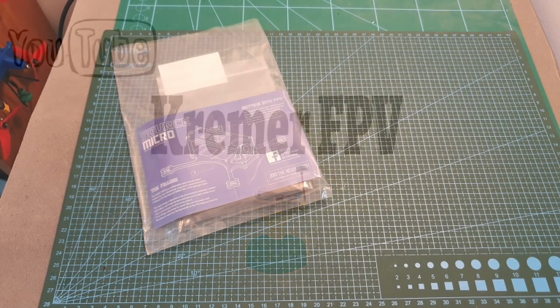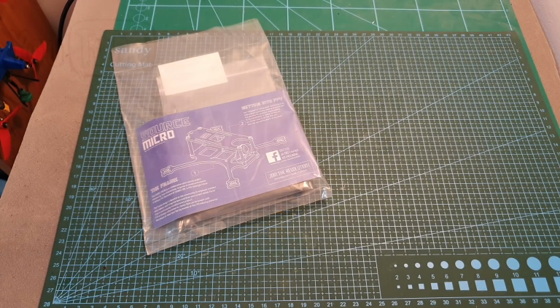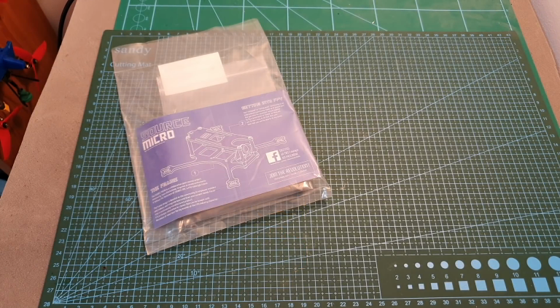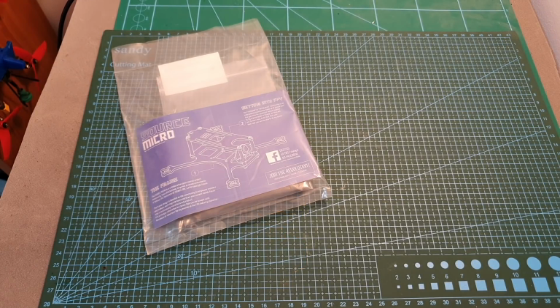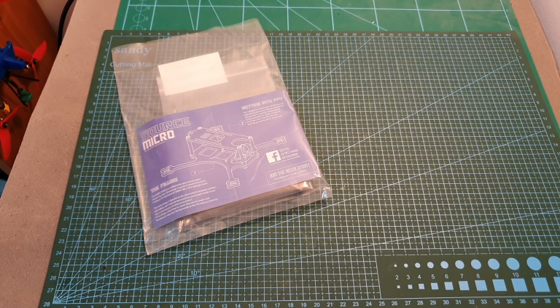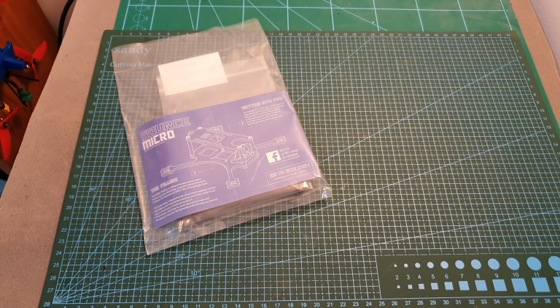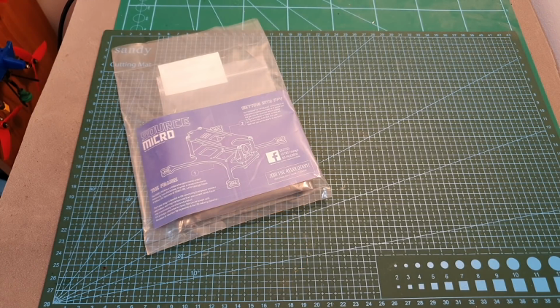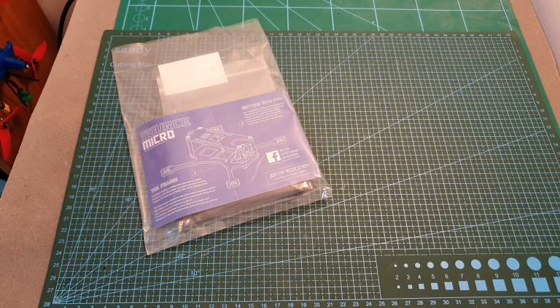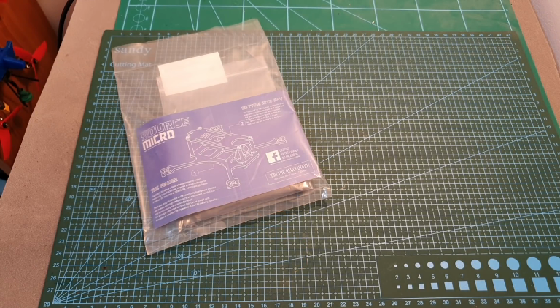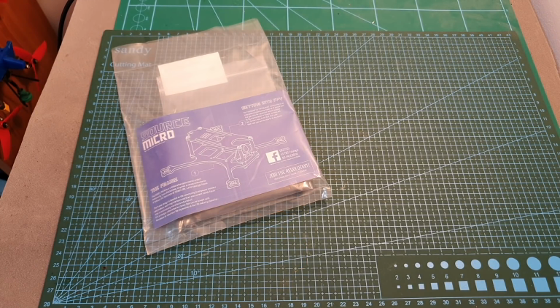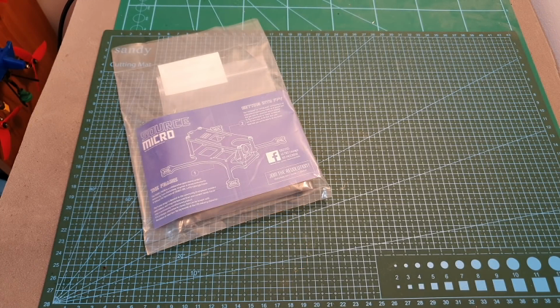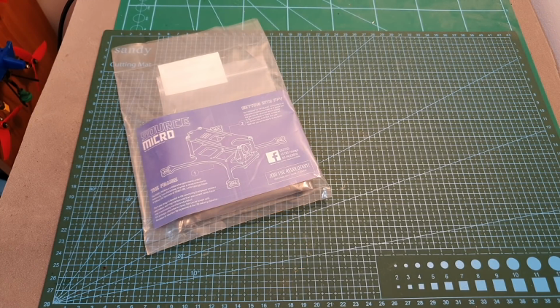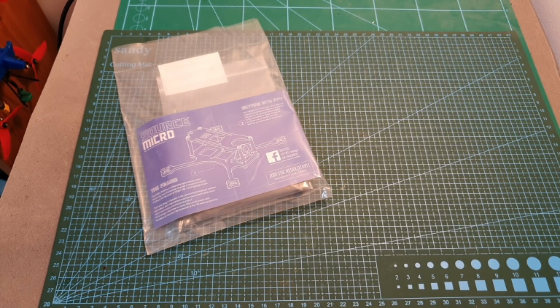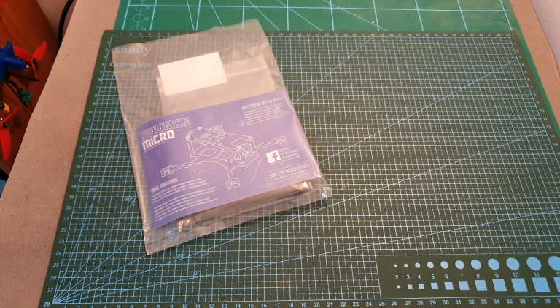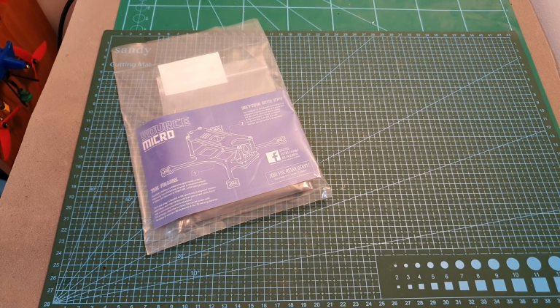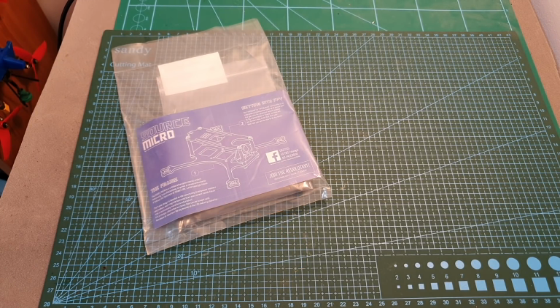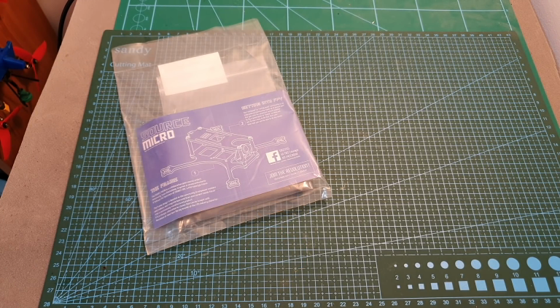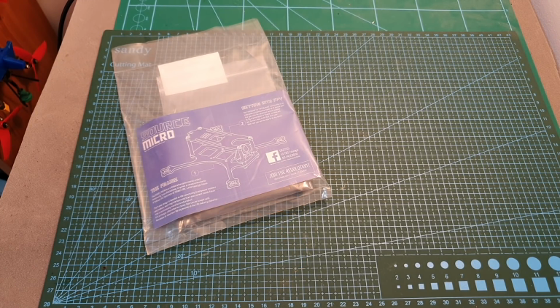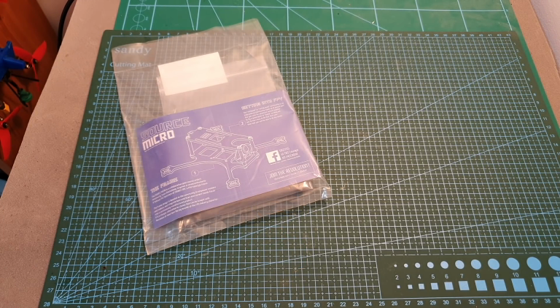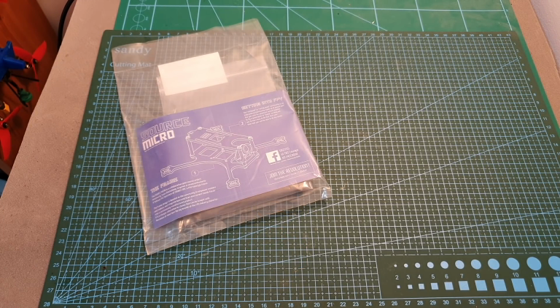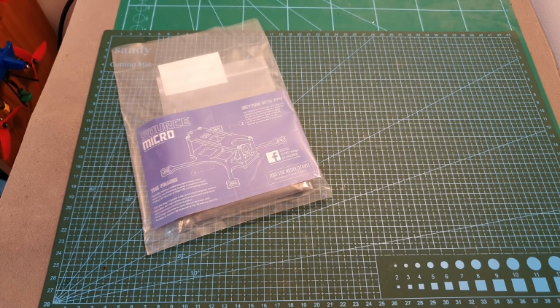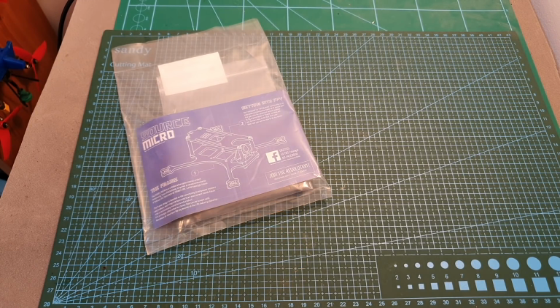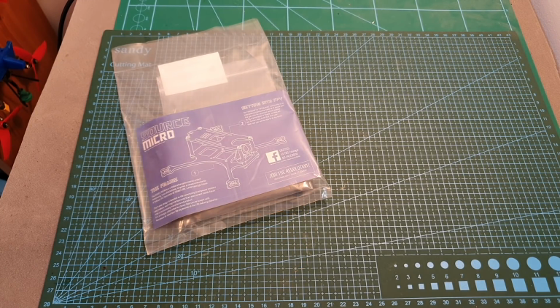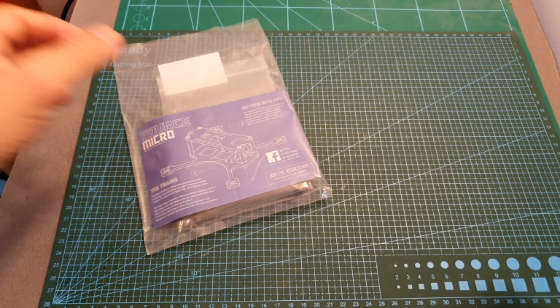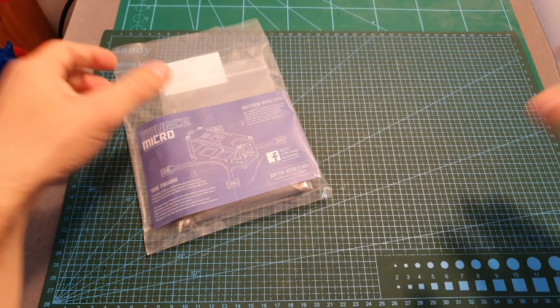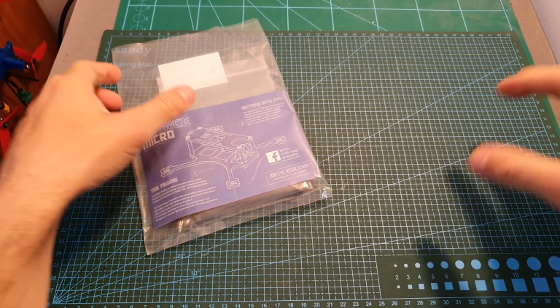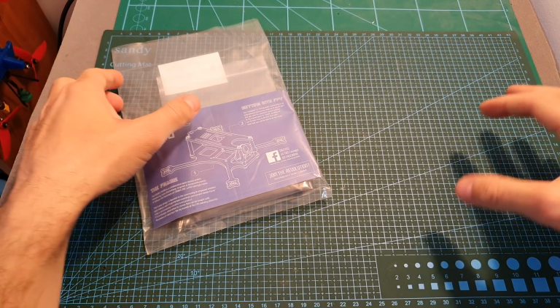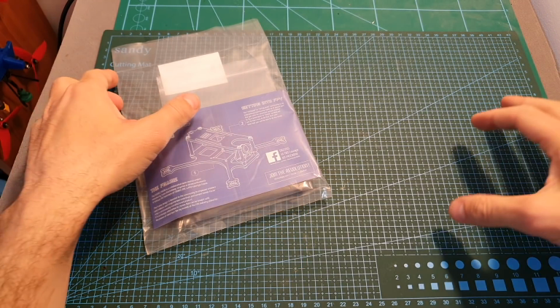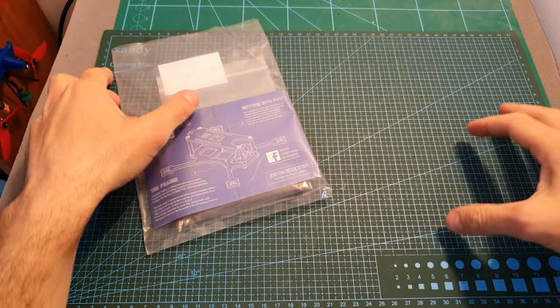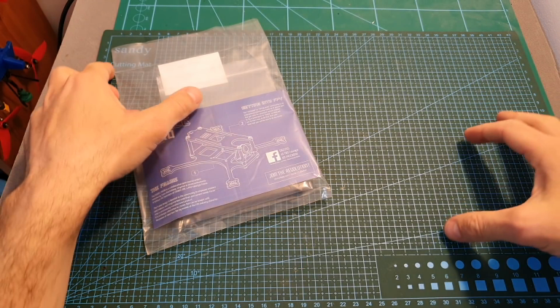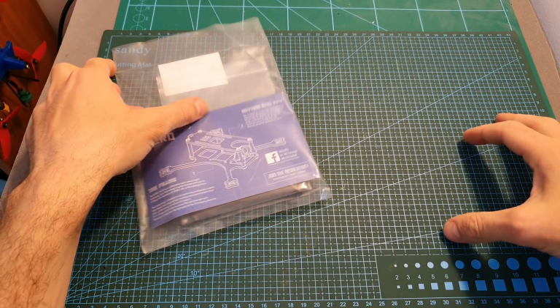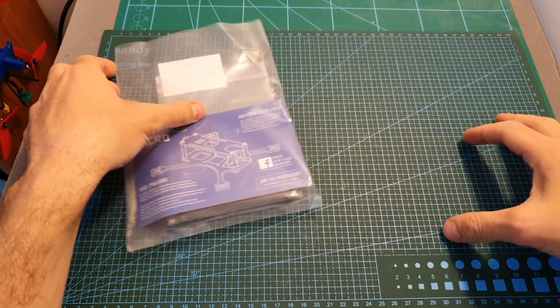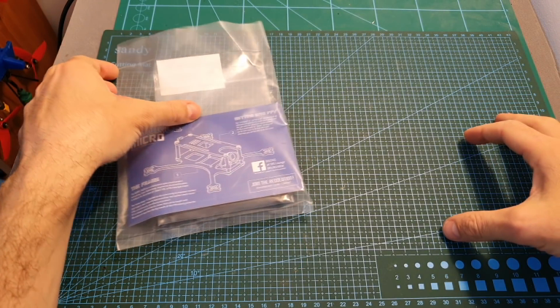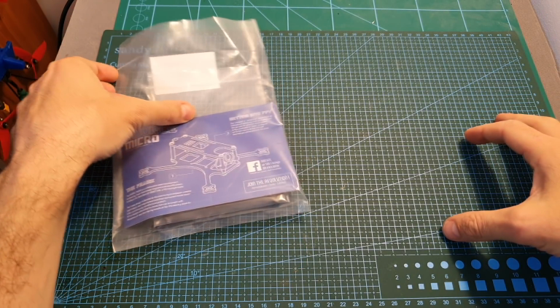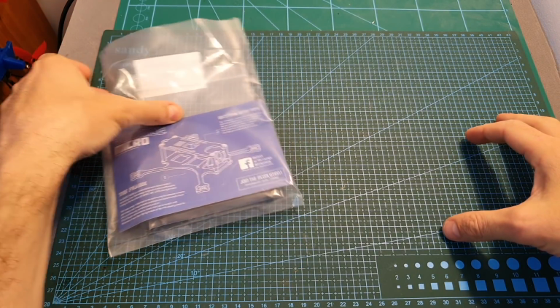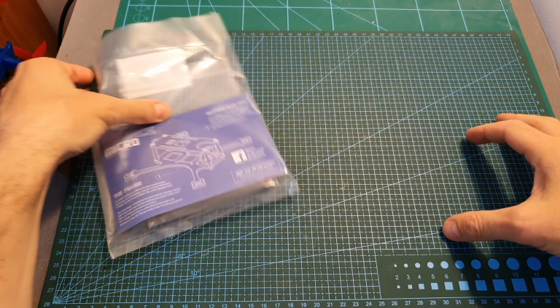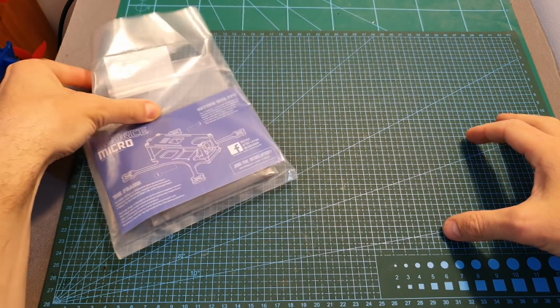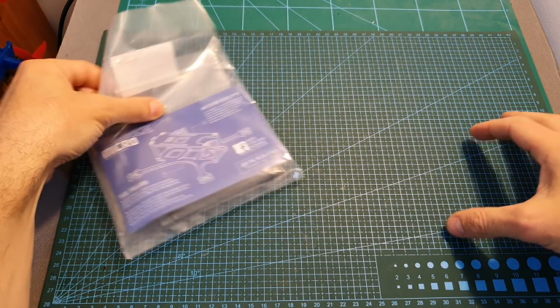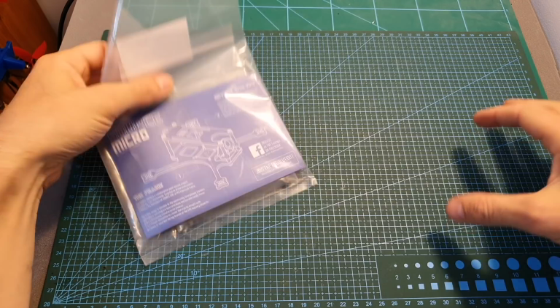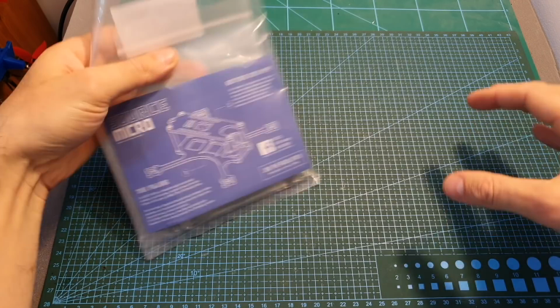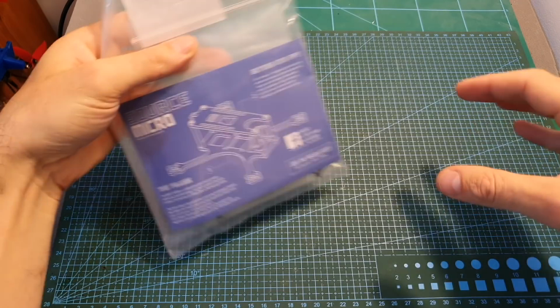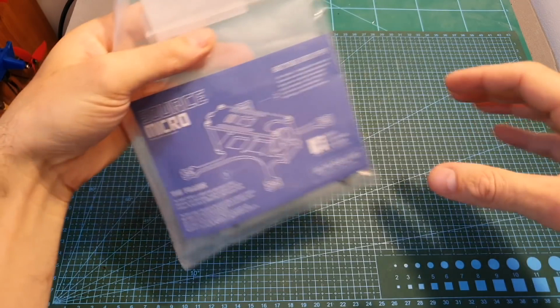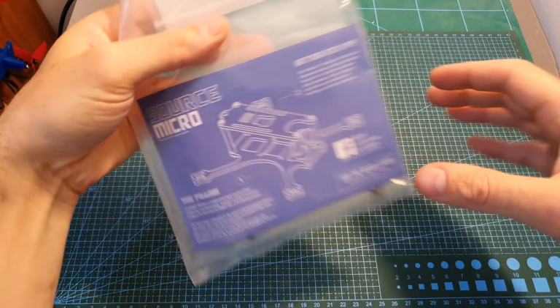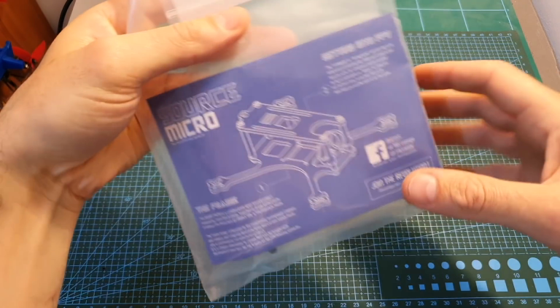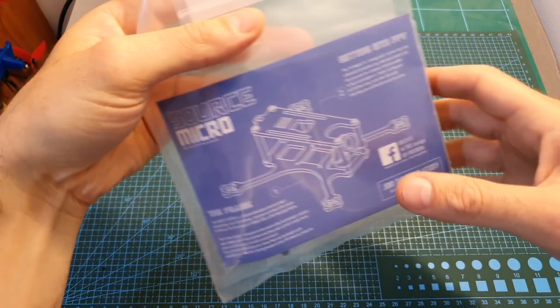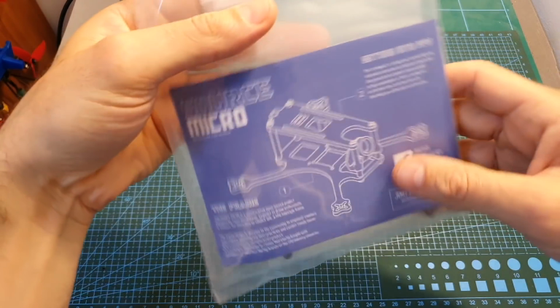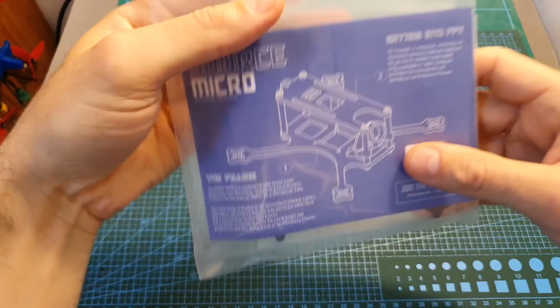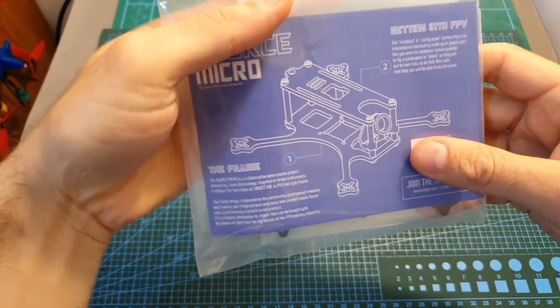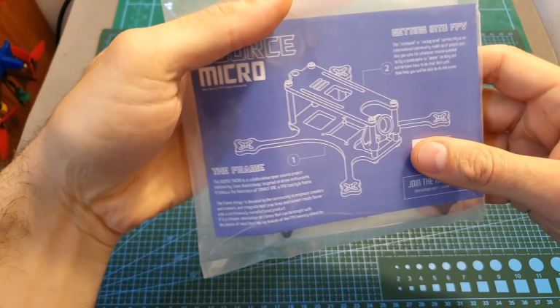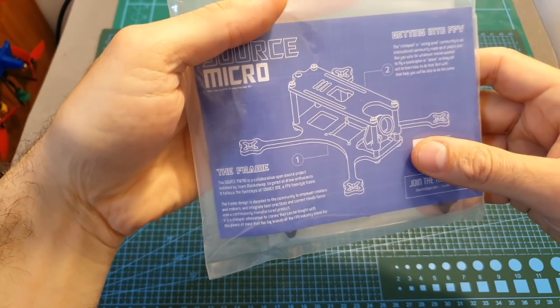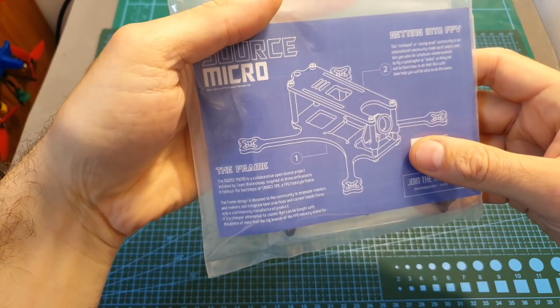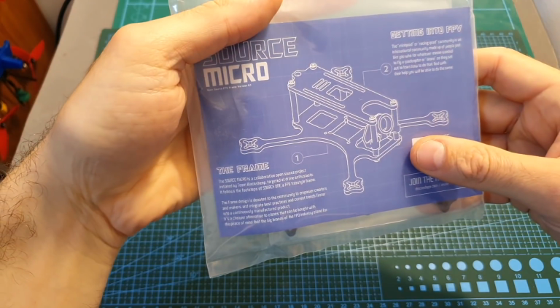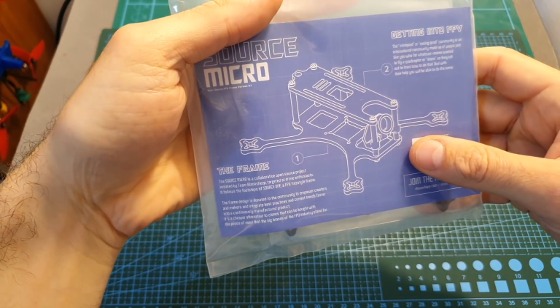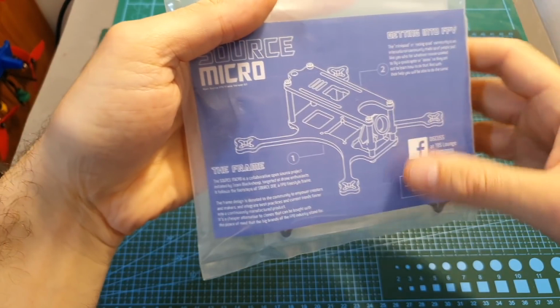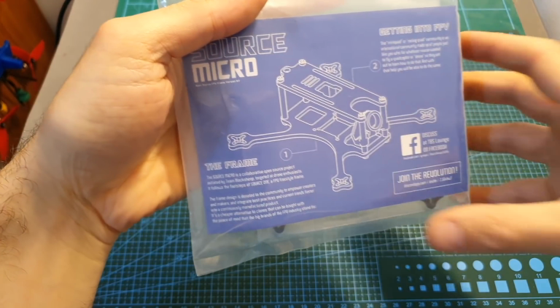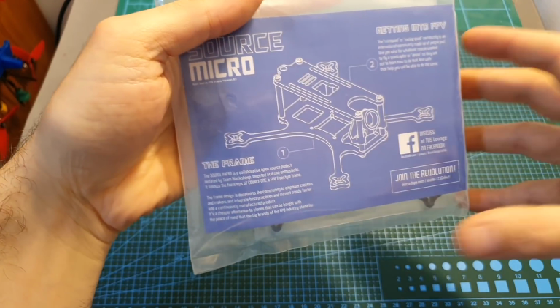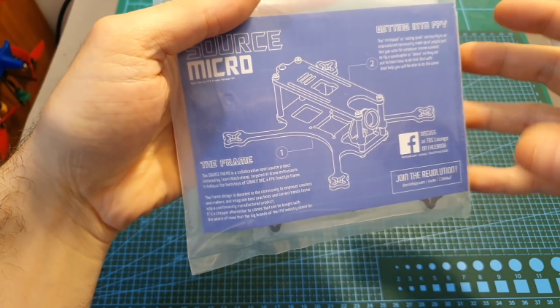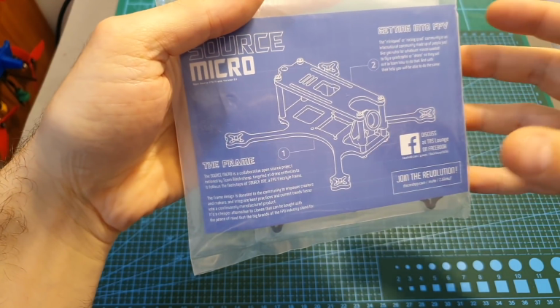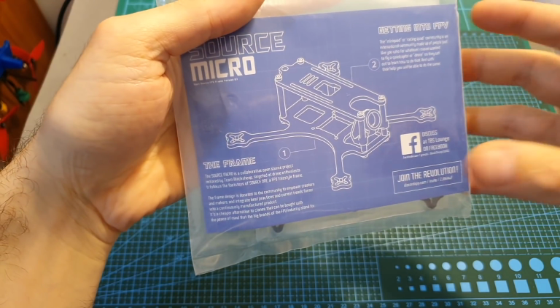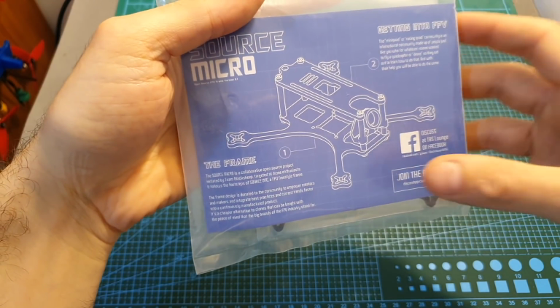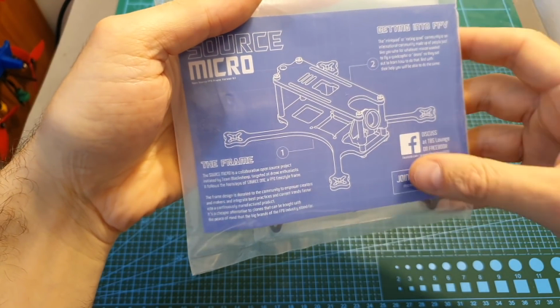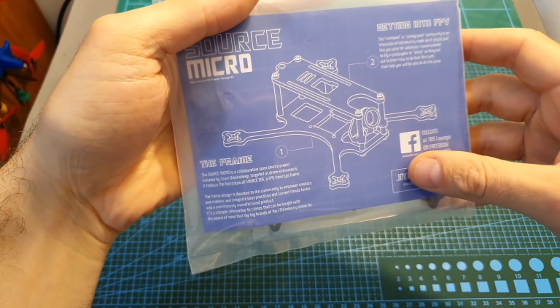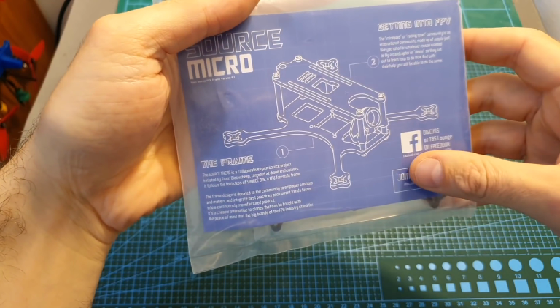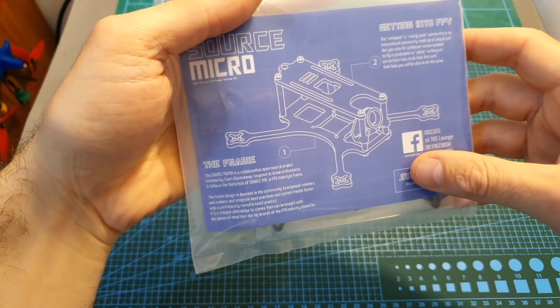Hello guys and welcome back to my channel! Today in this pretty short video I'm going to check the TBS Source Micro 2.5 inch frame.